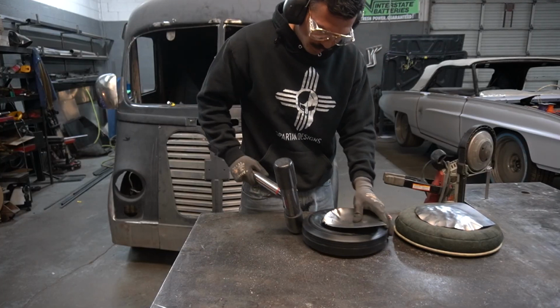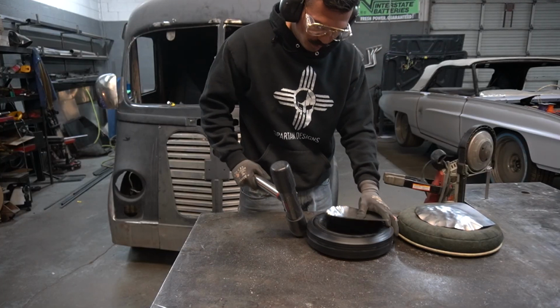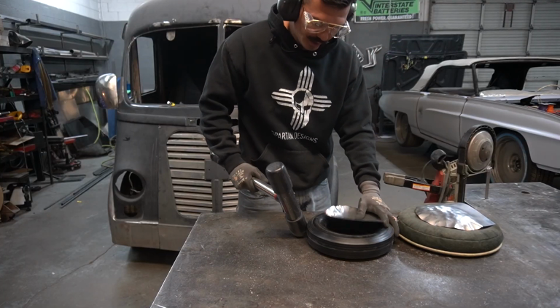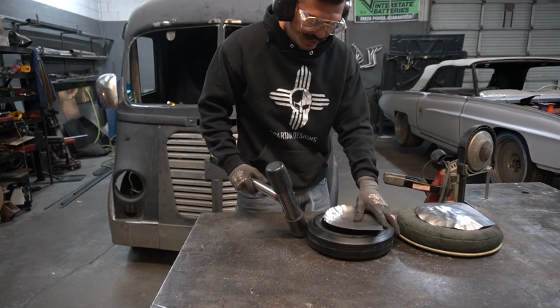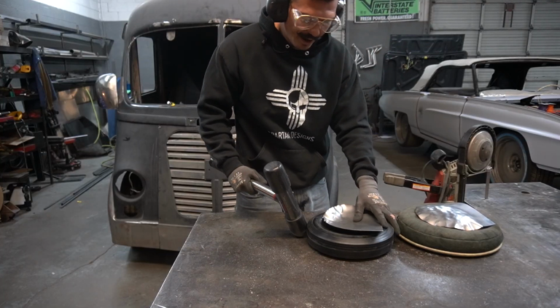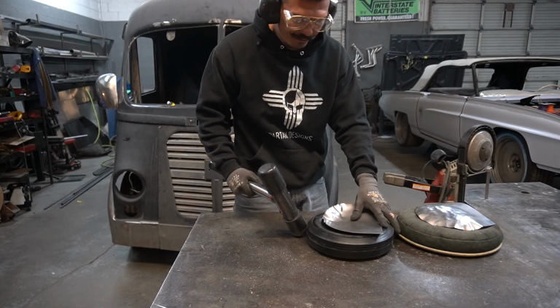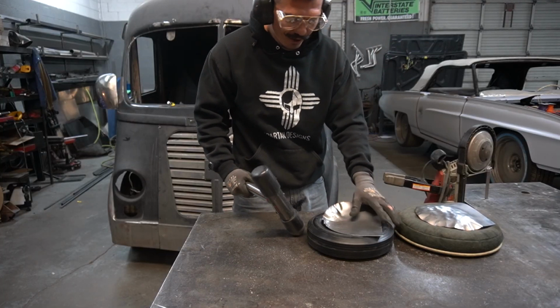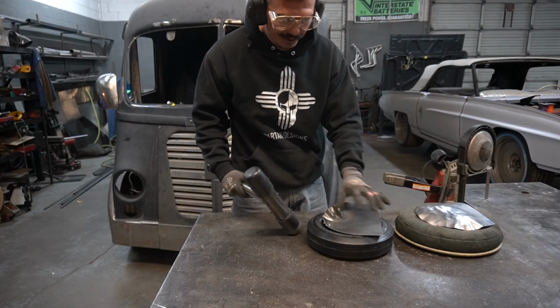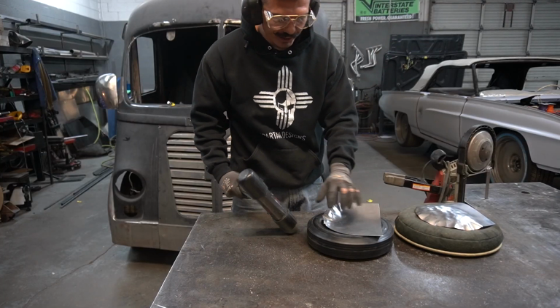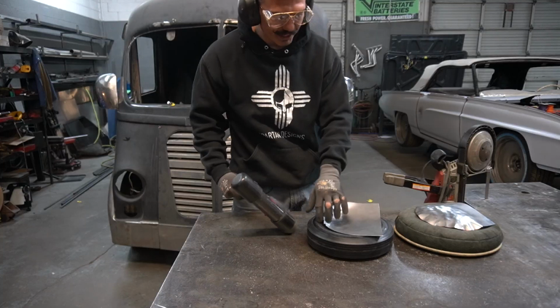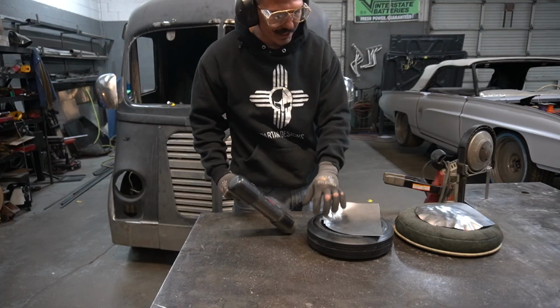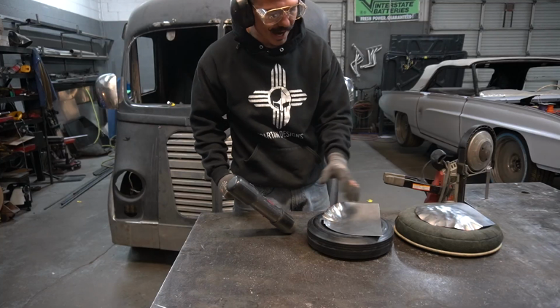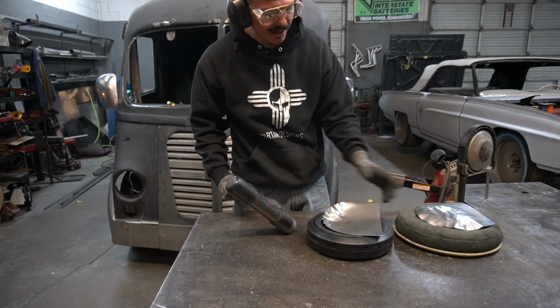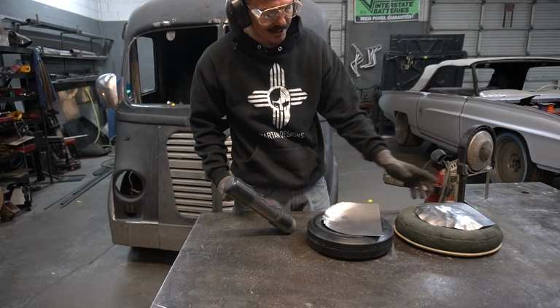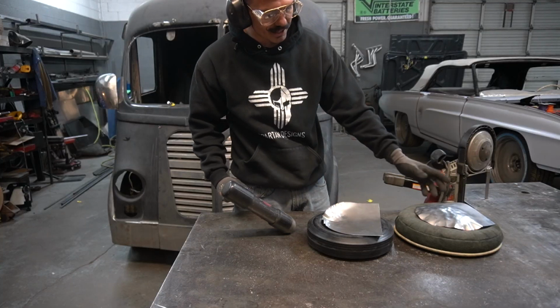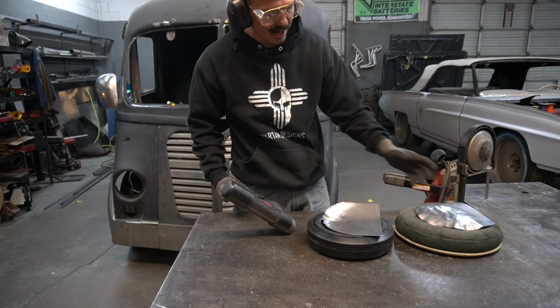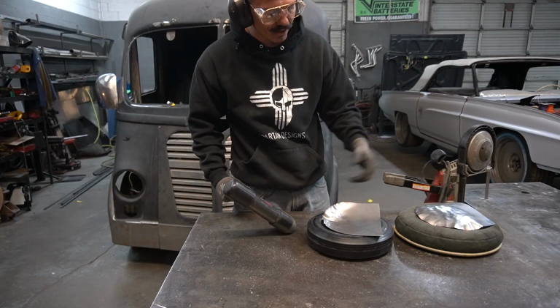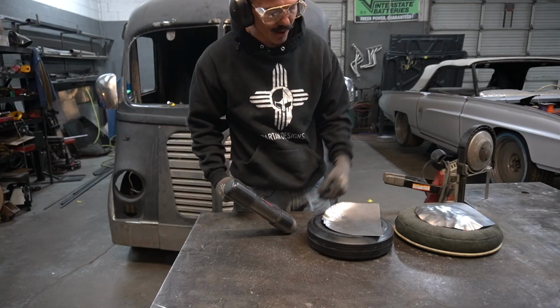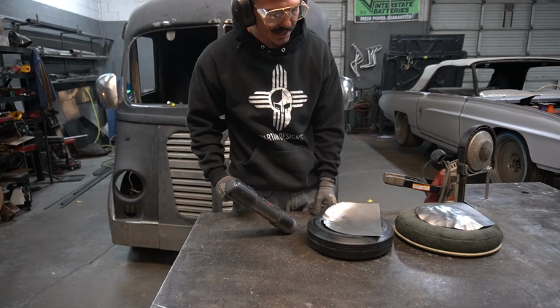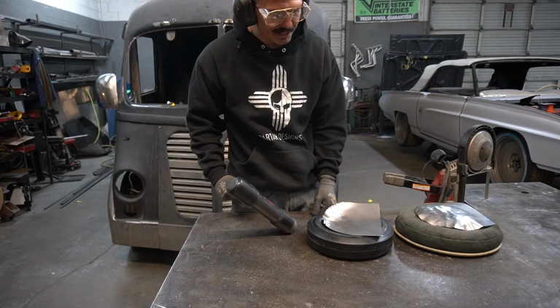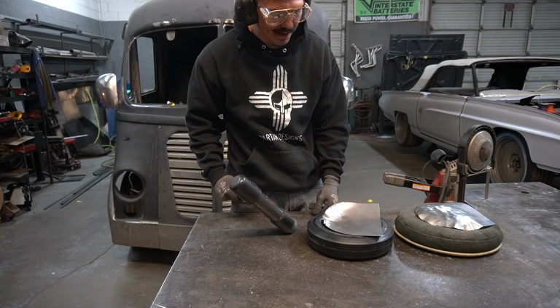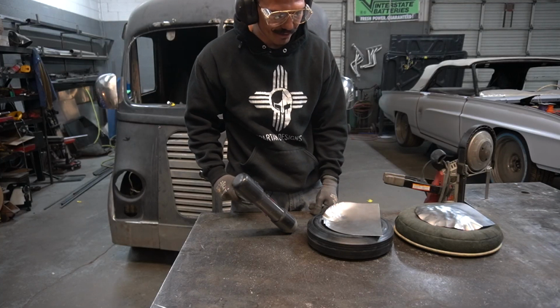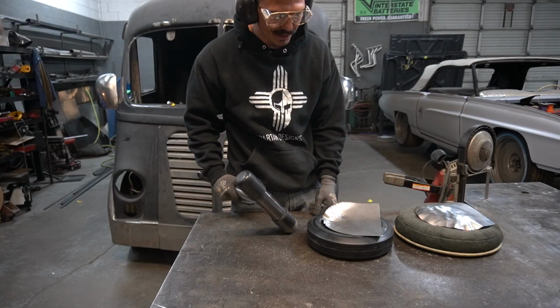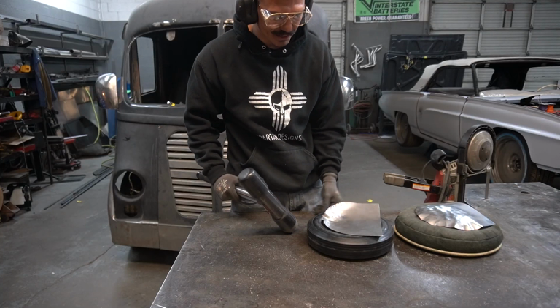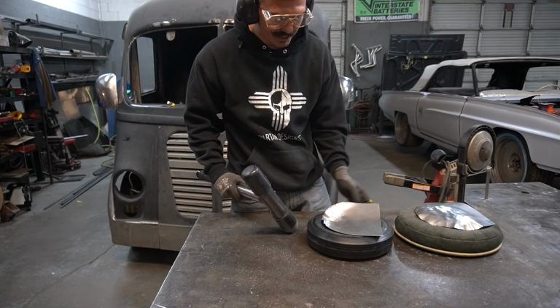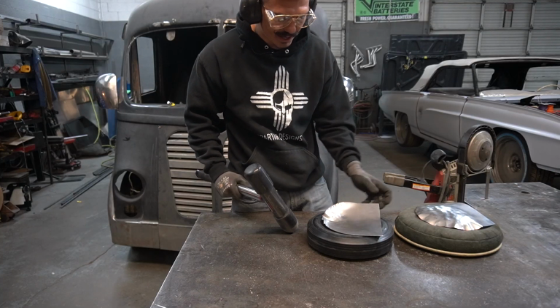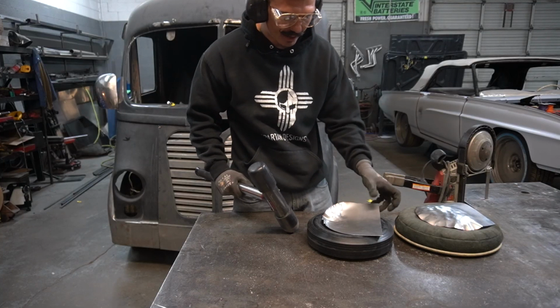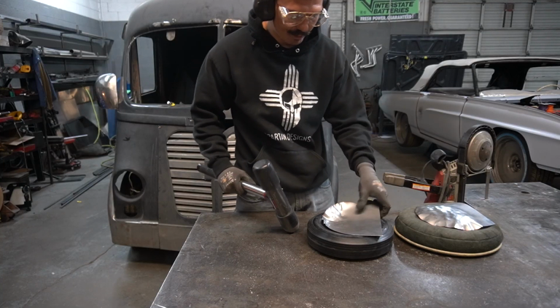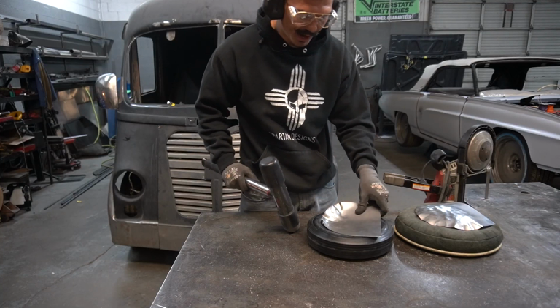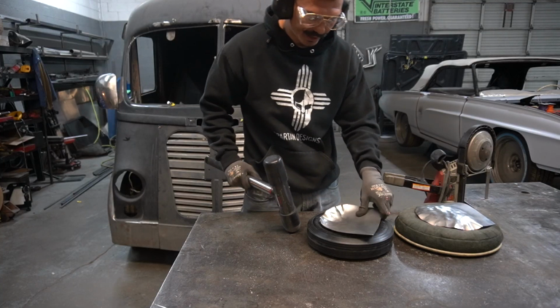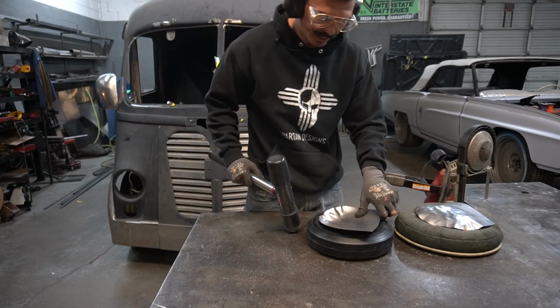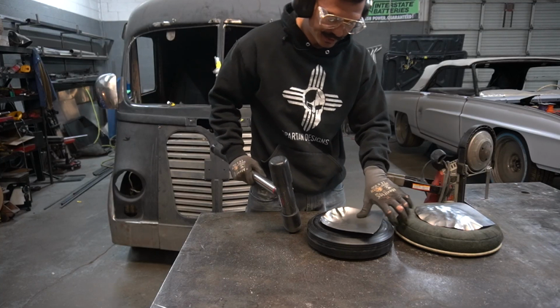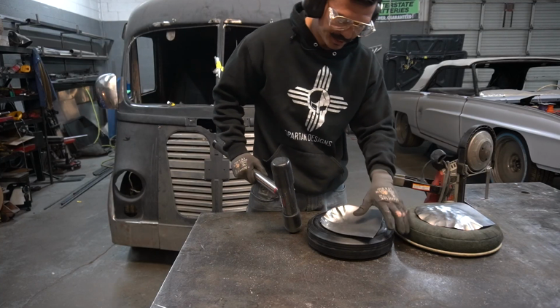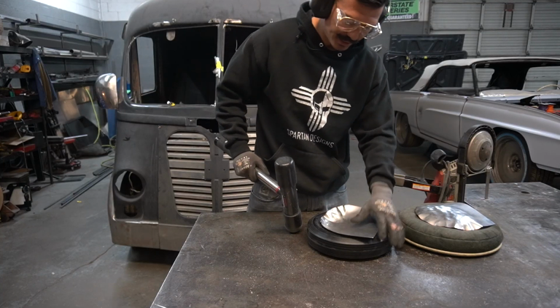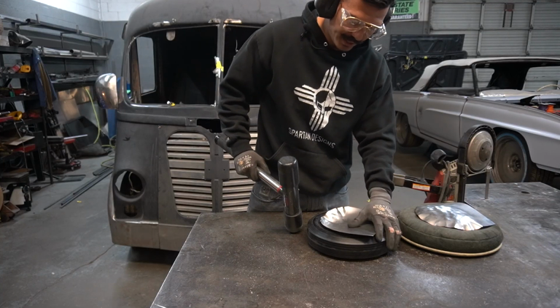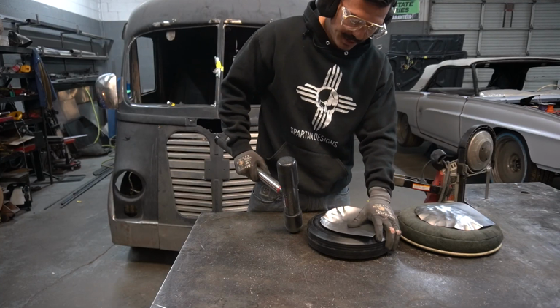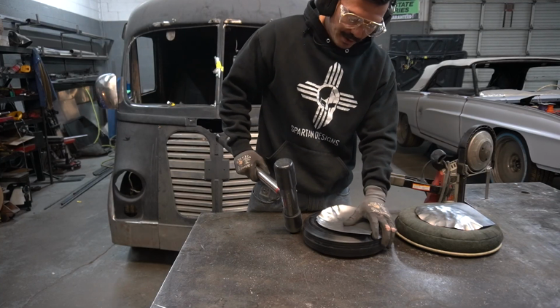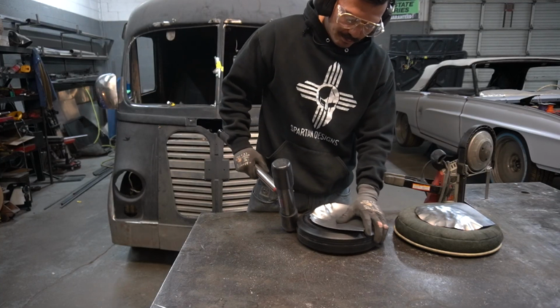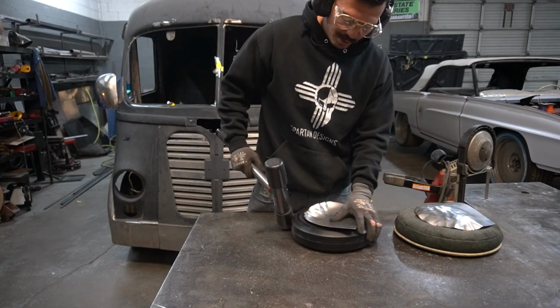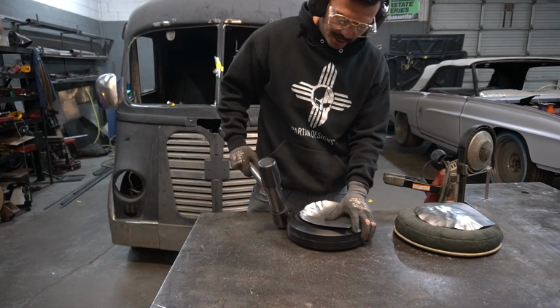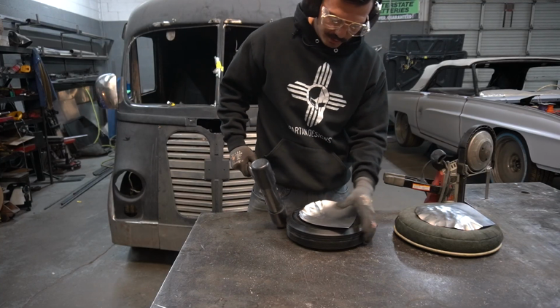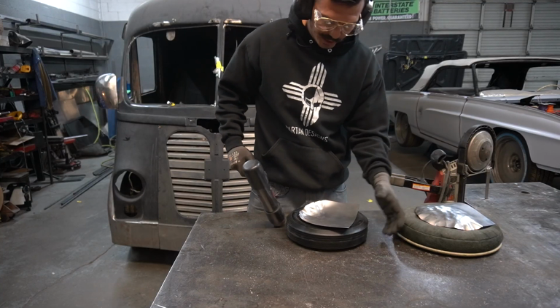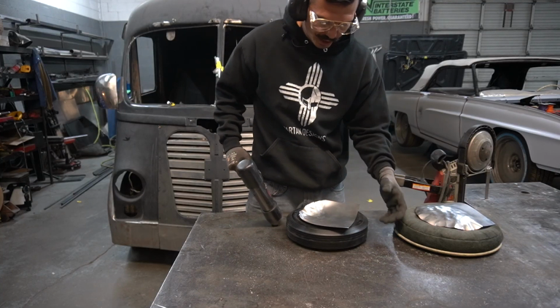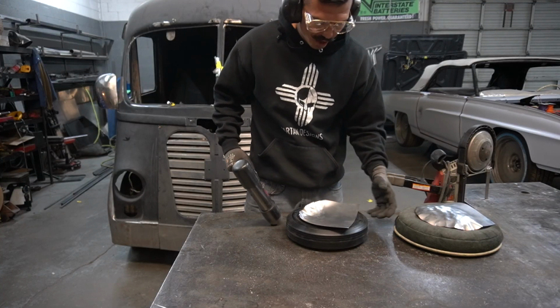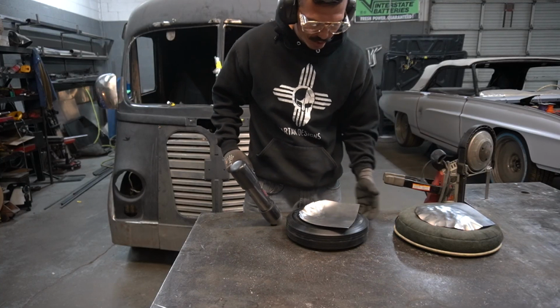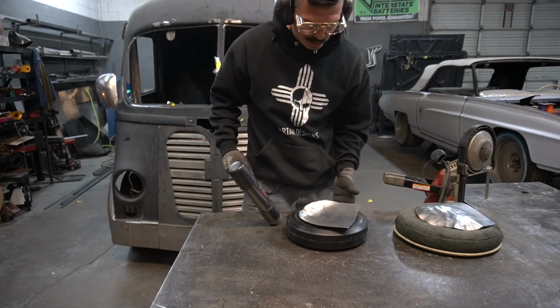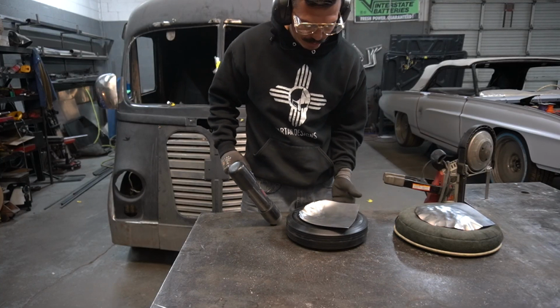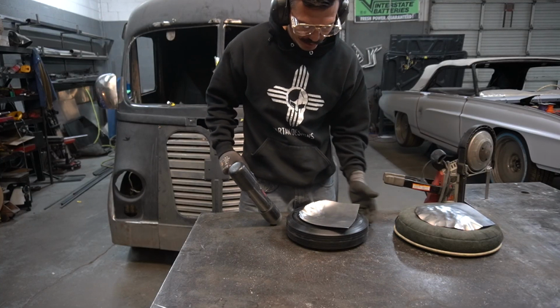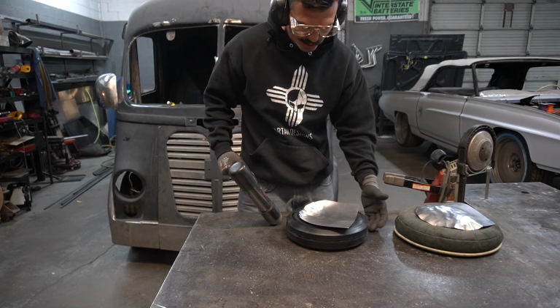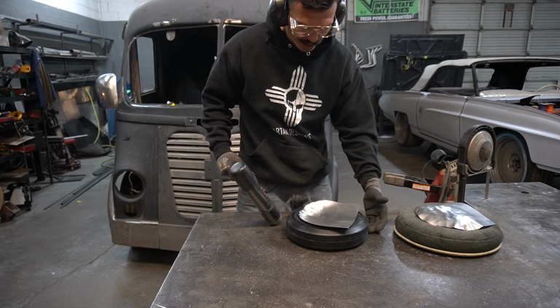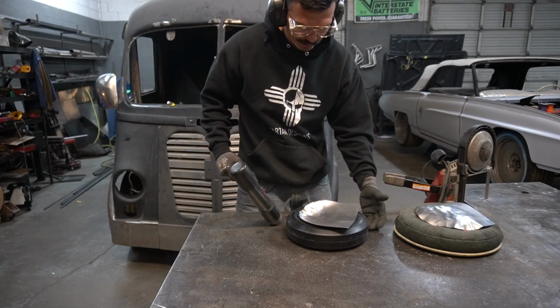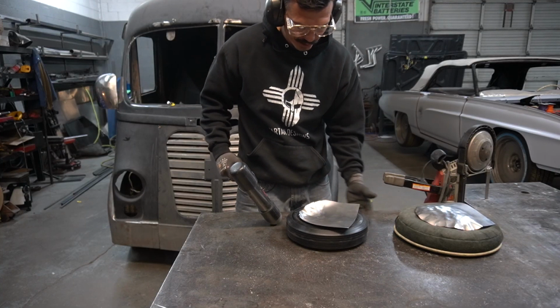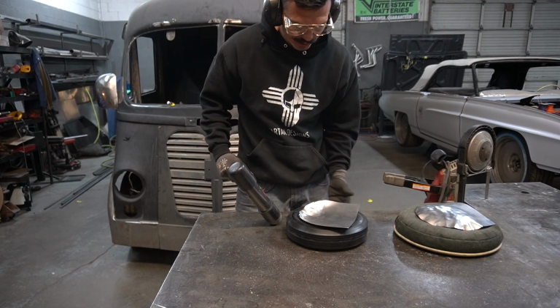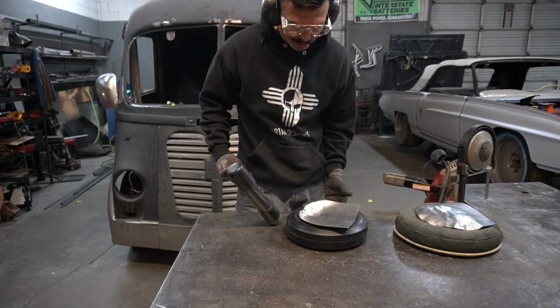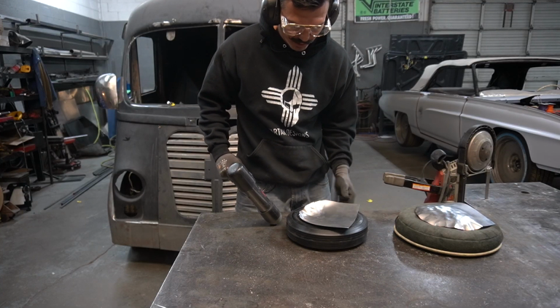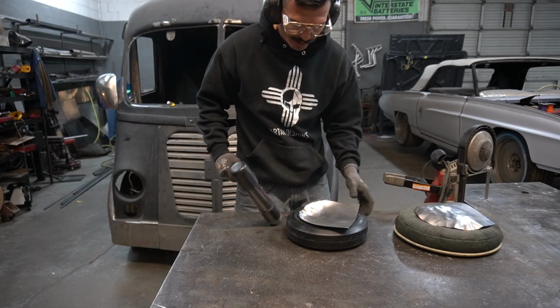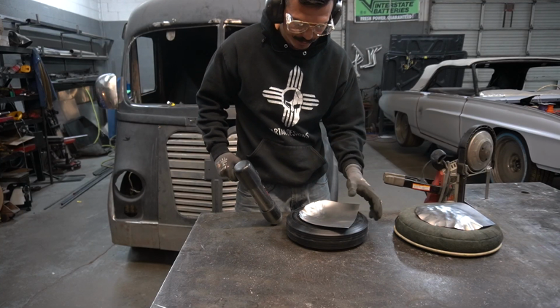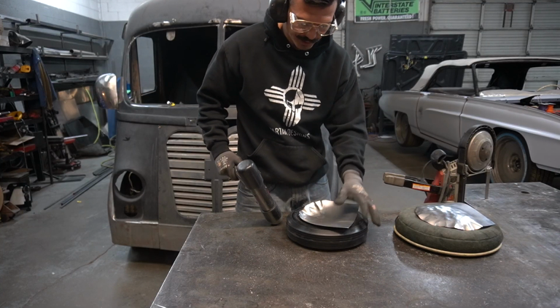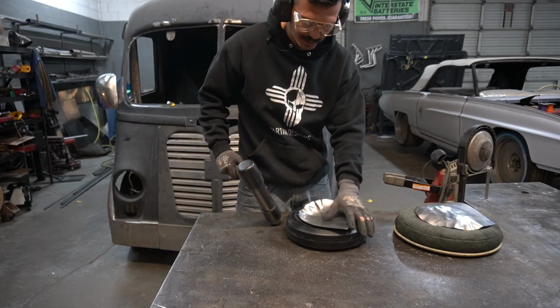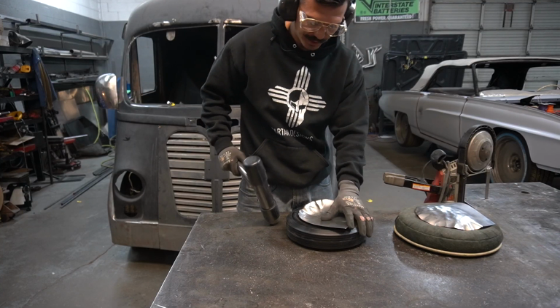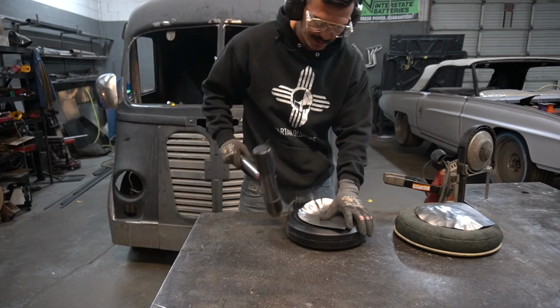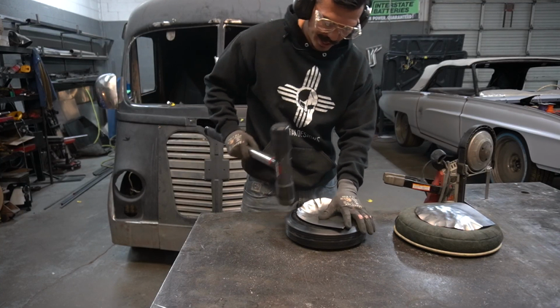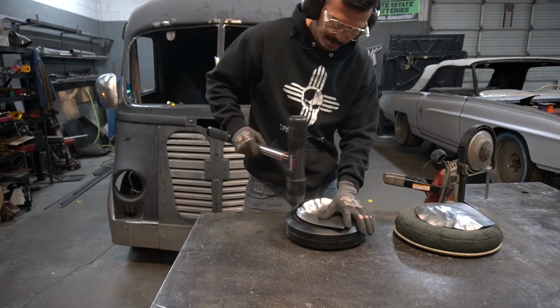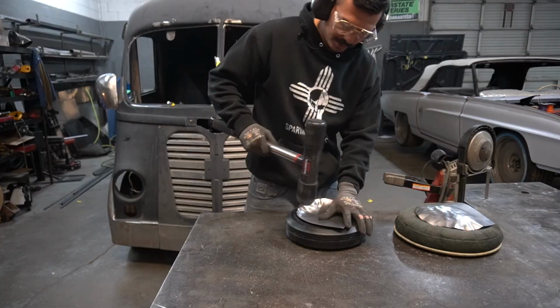One downfall to this tire is it's not quite as heavy as the sandbag, but we can always build something to clamp this to the table.